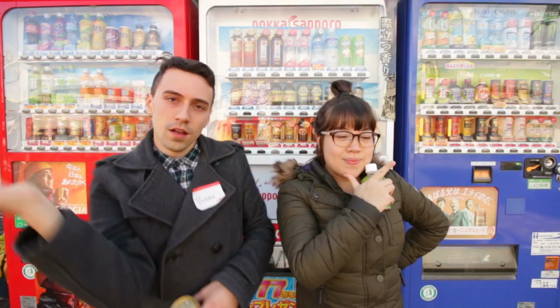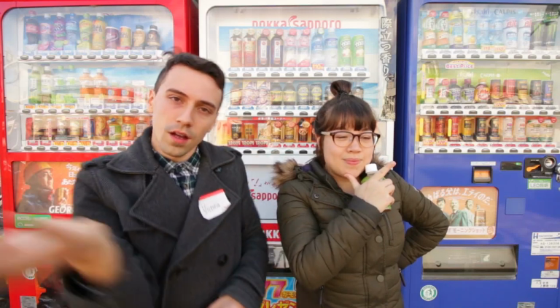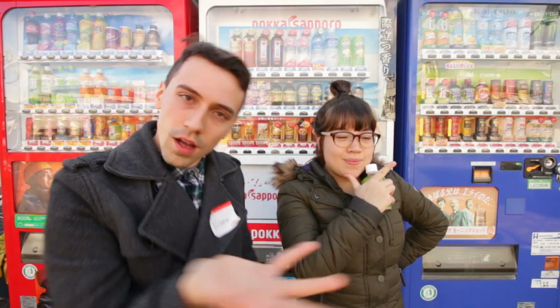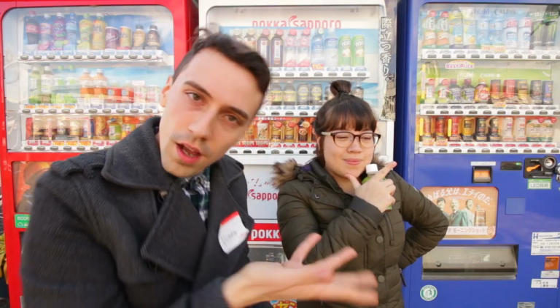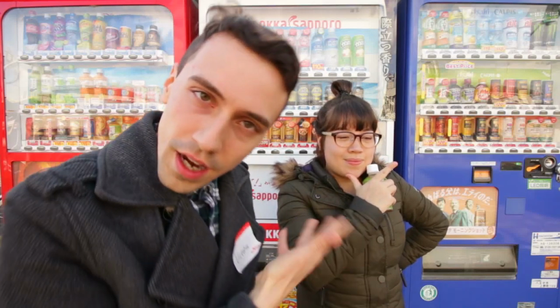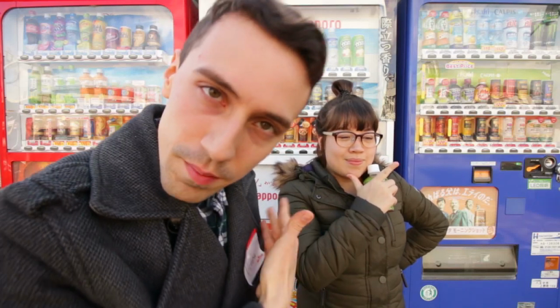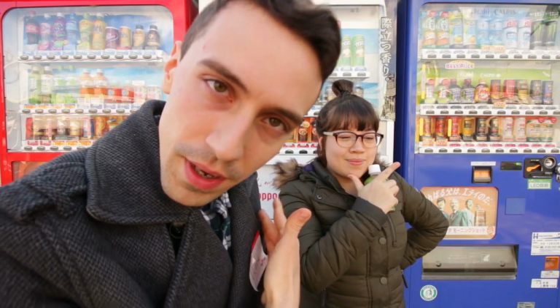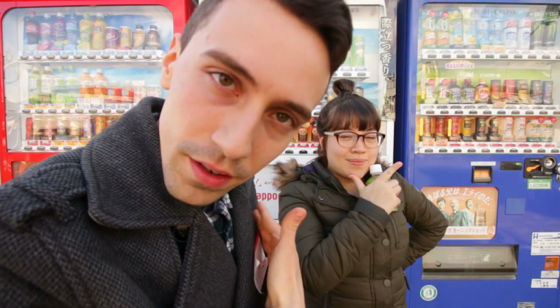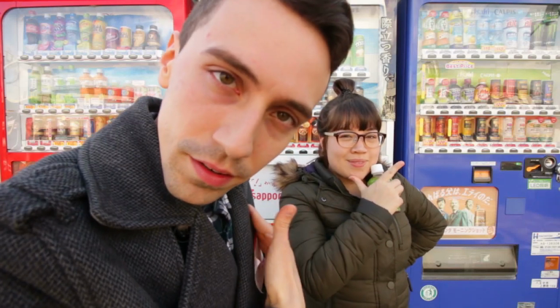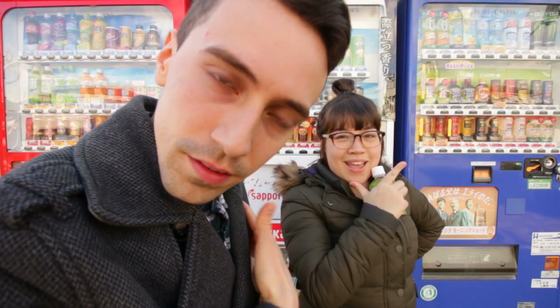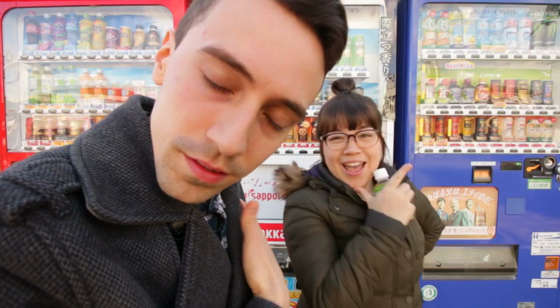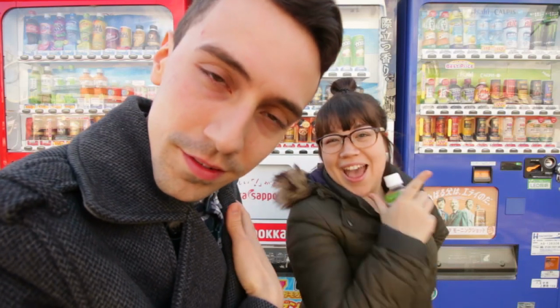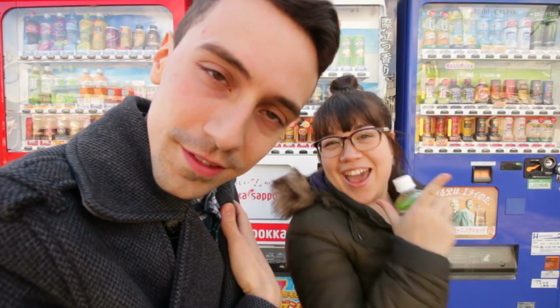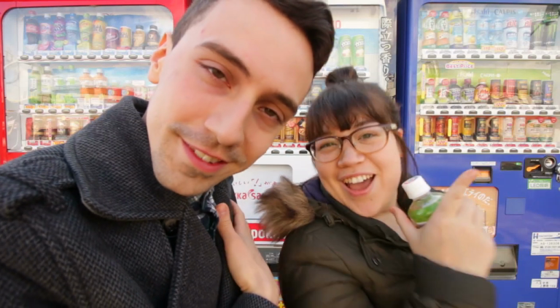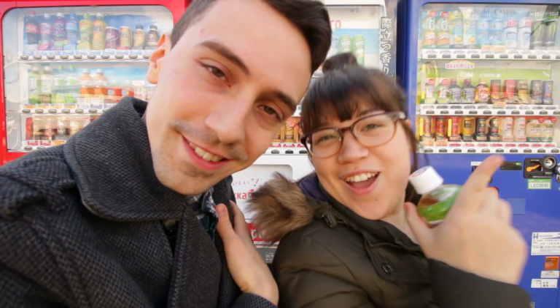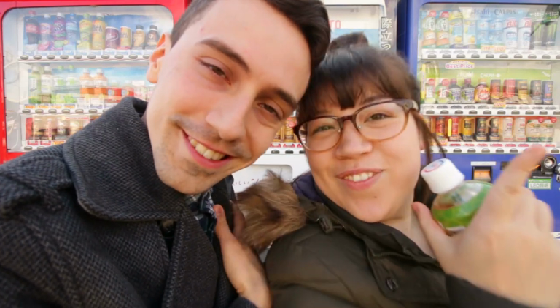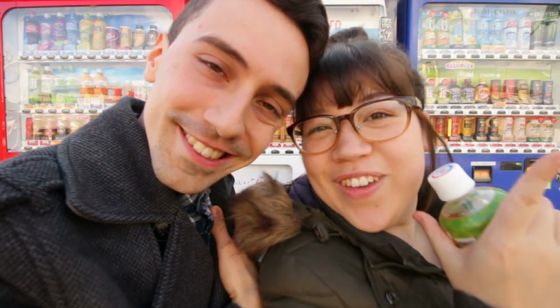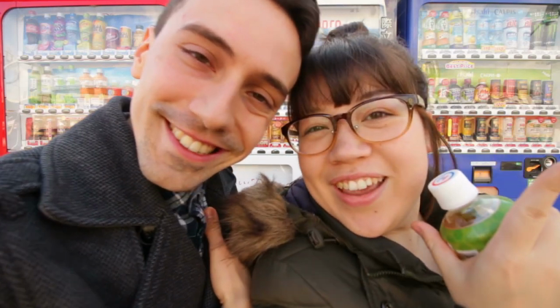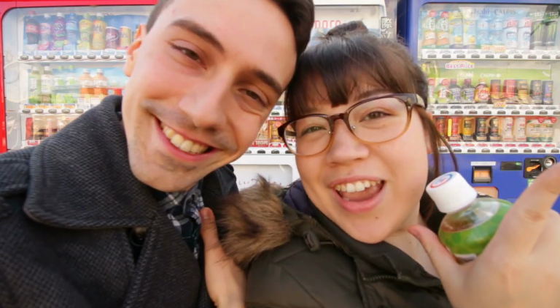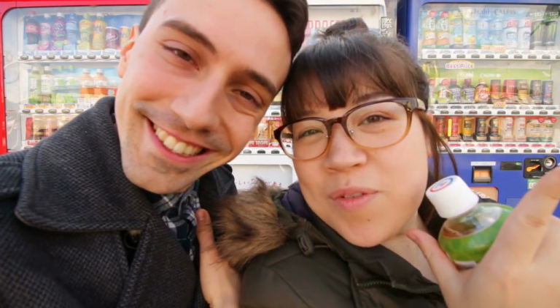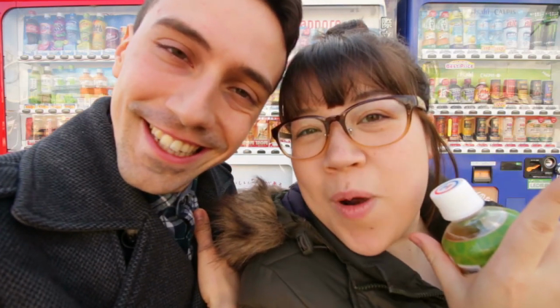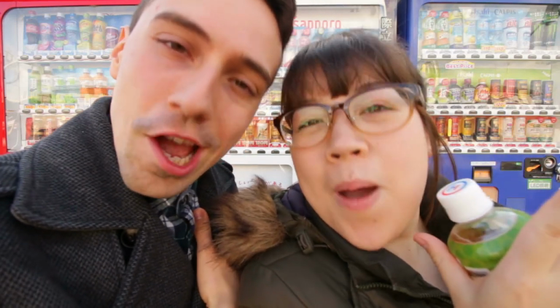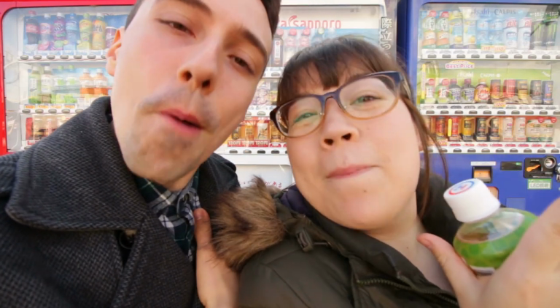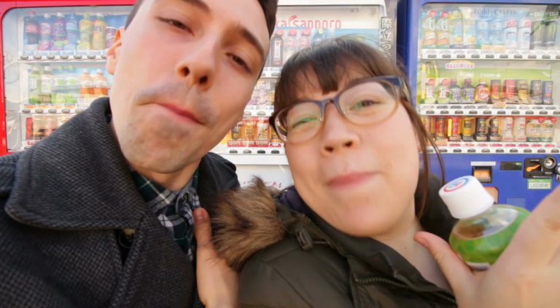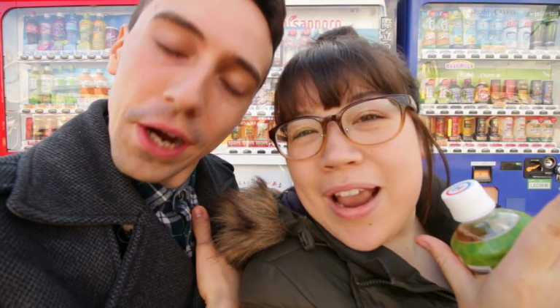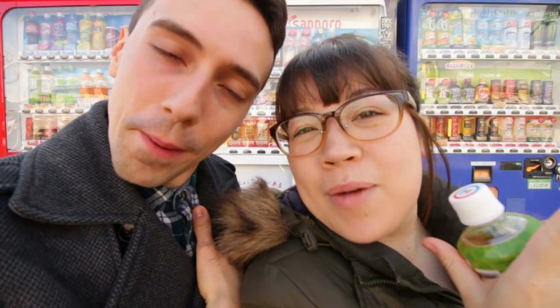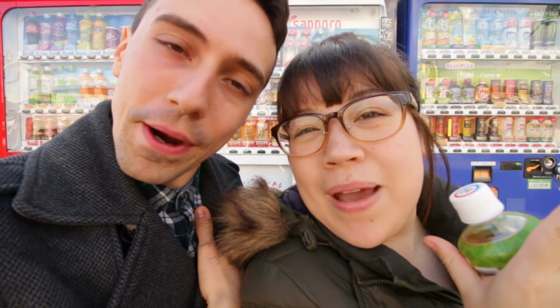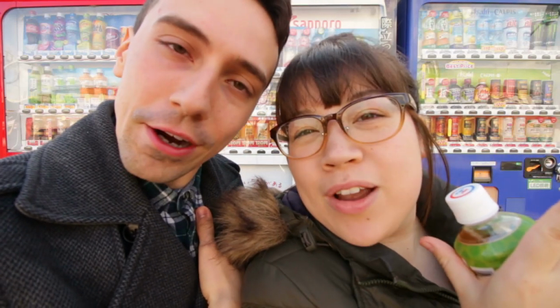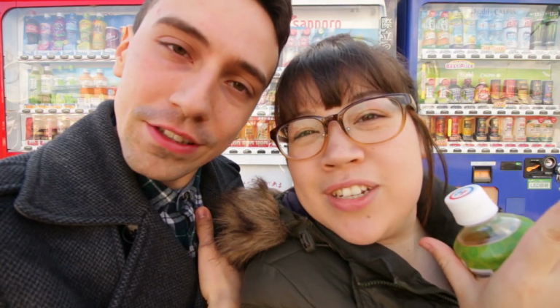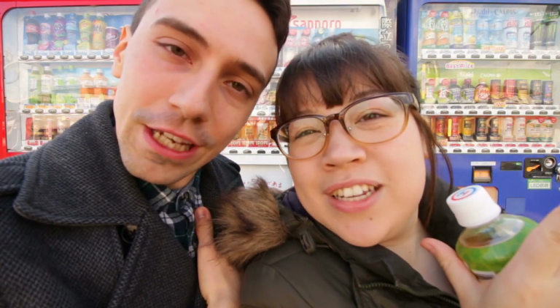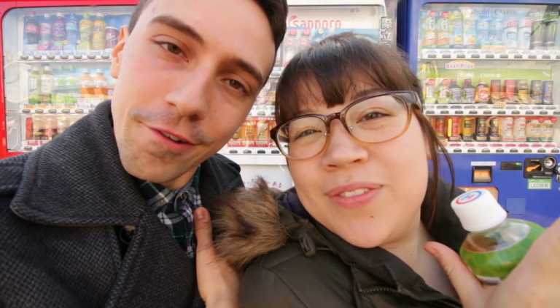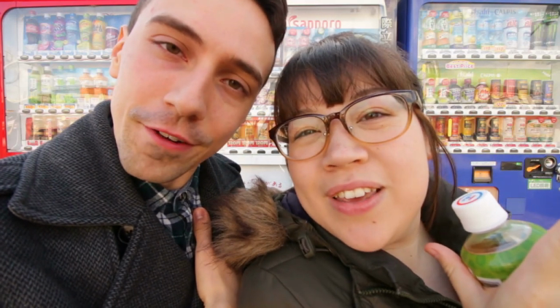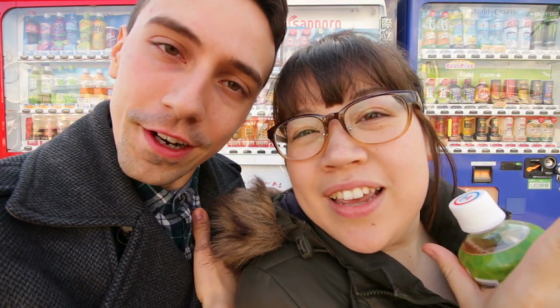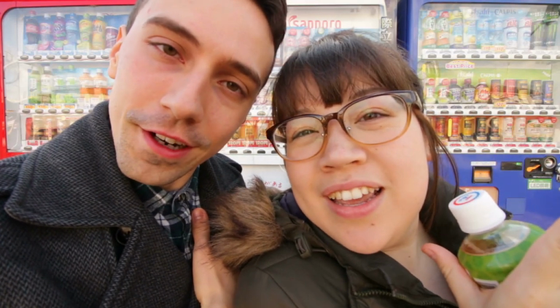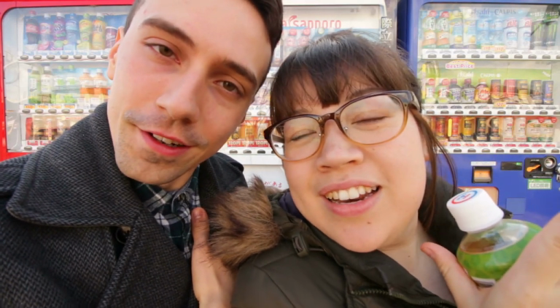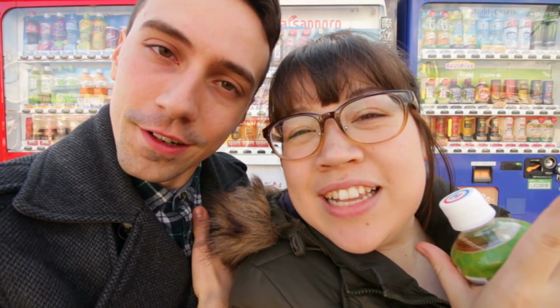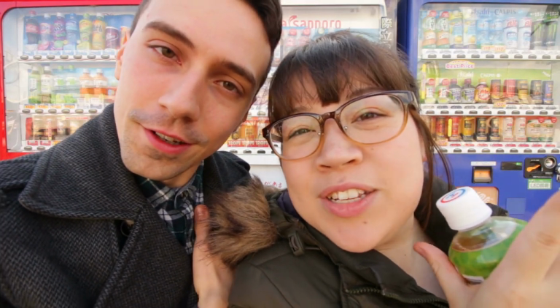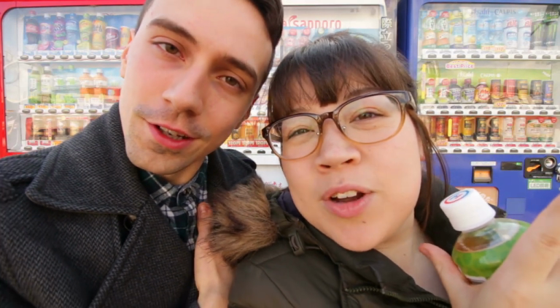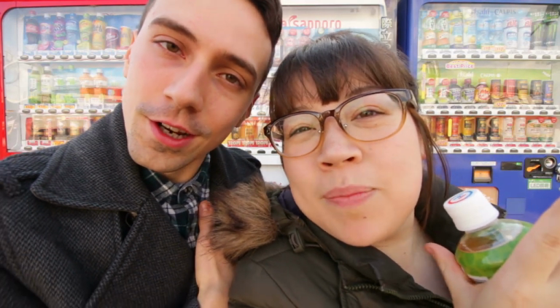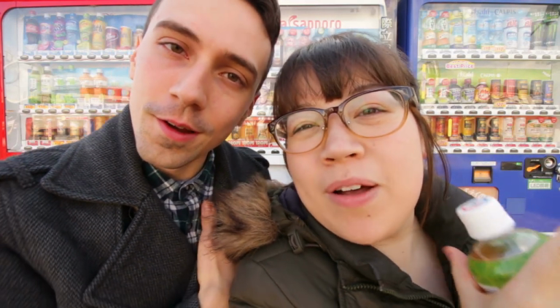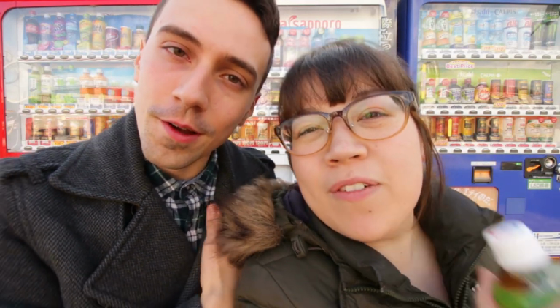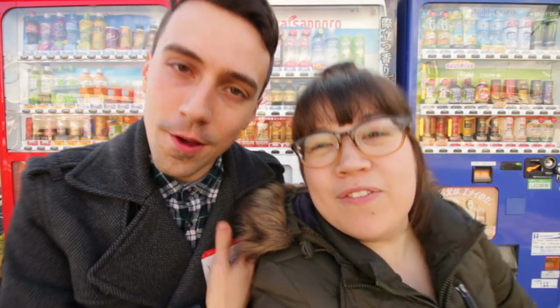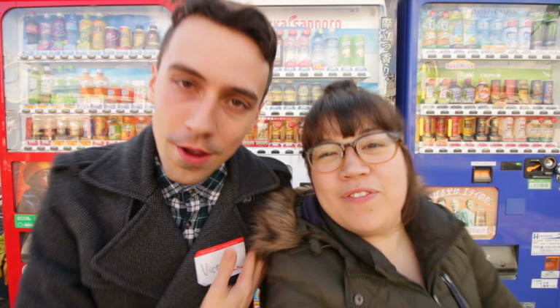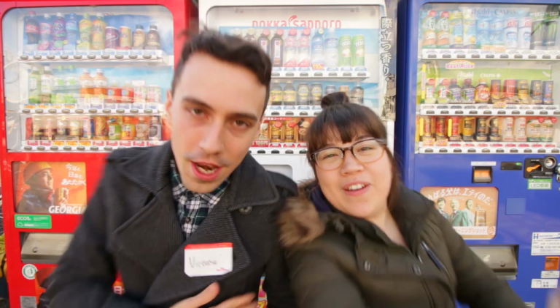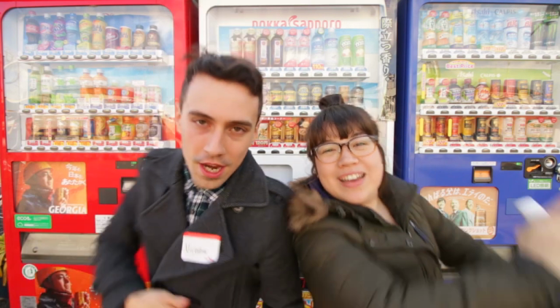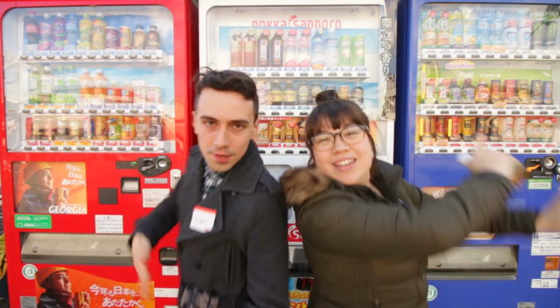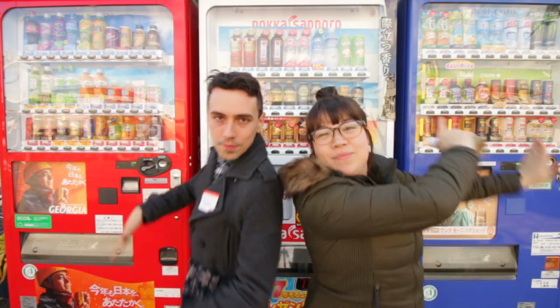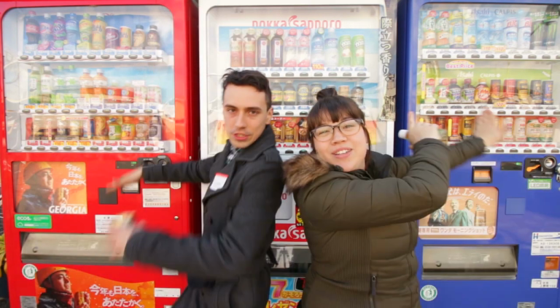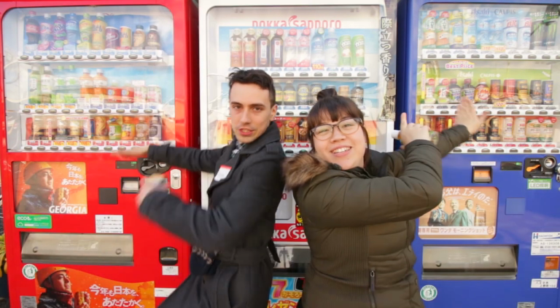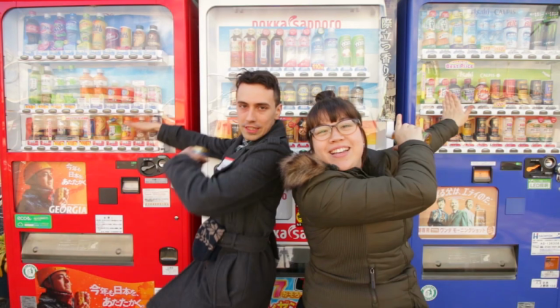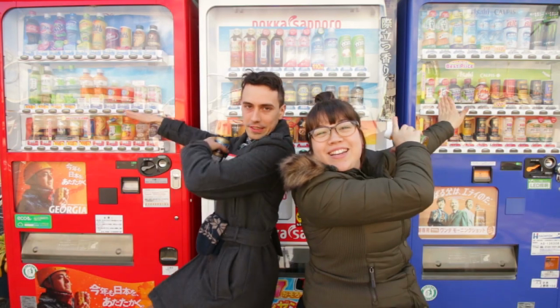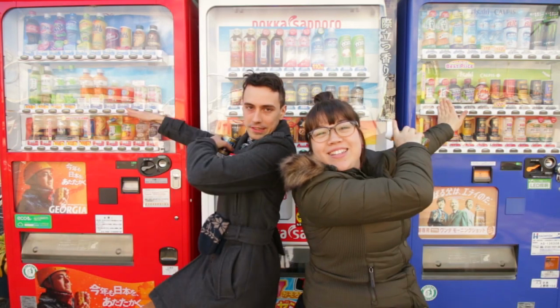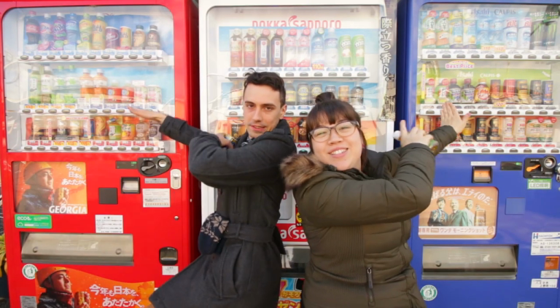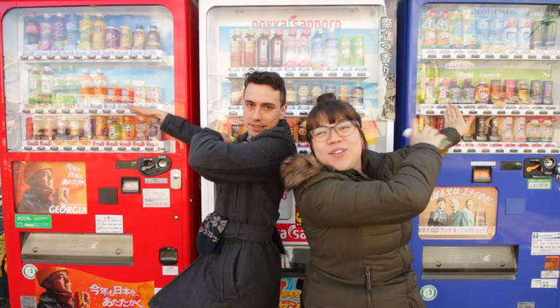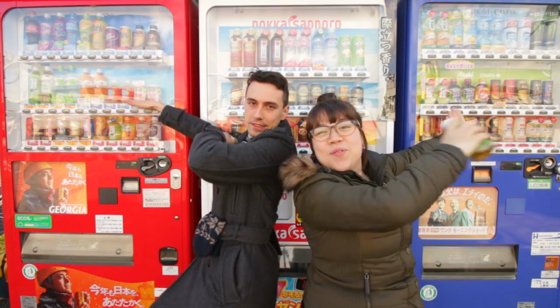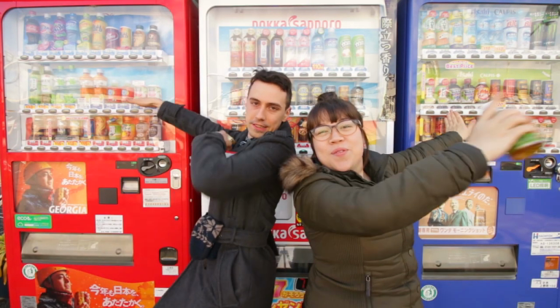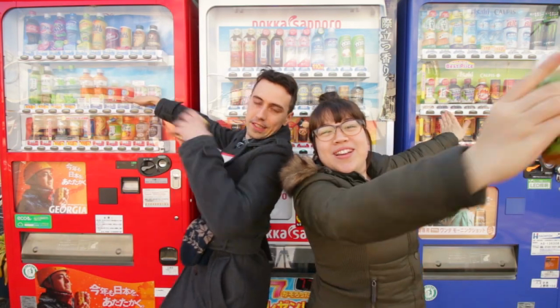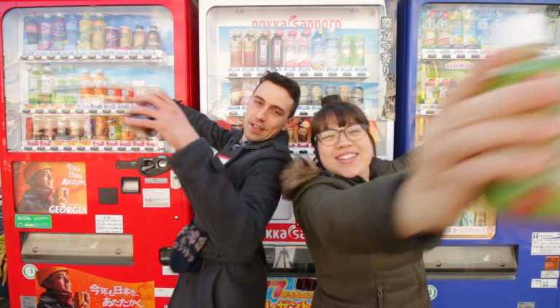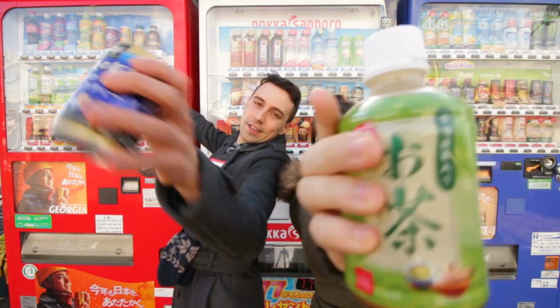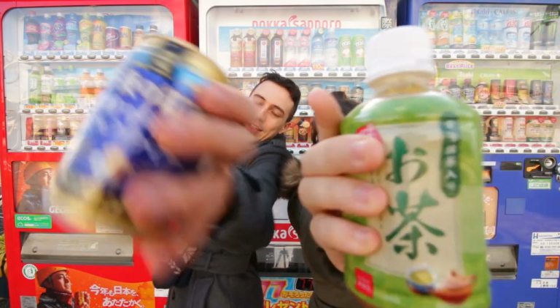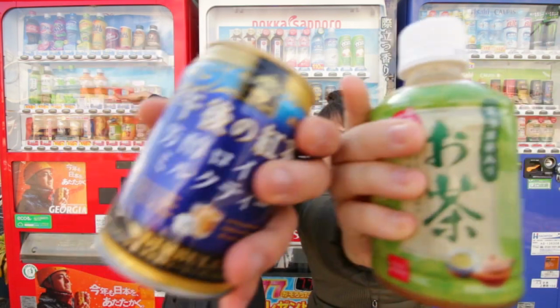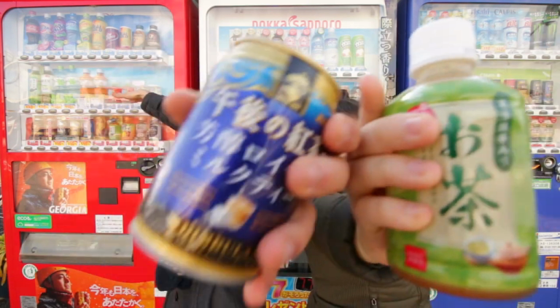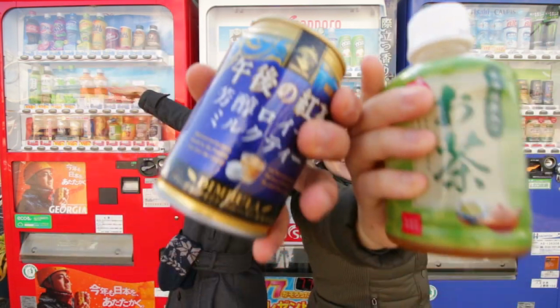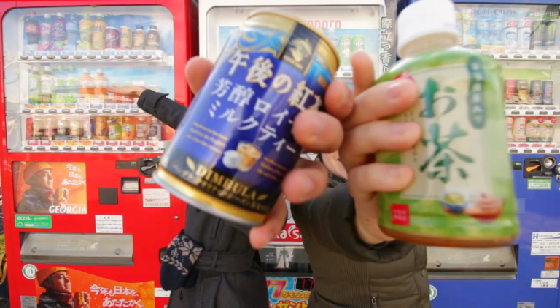Hi, I'm Alan and I'm Vic and we're Pekka Pekka TV. Let's talk about vending machines, winter edition.